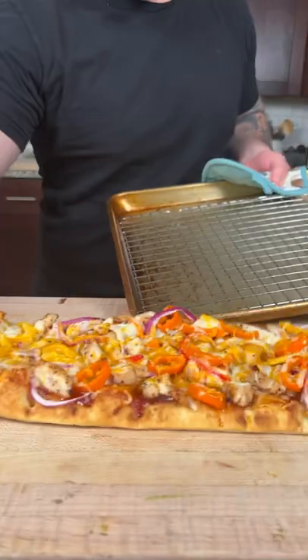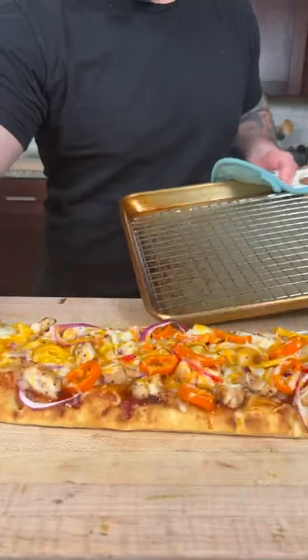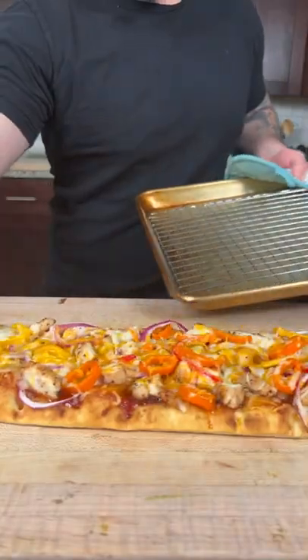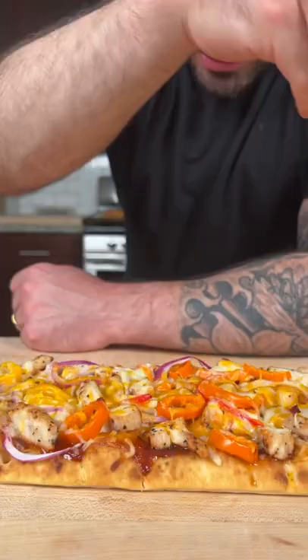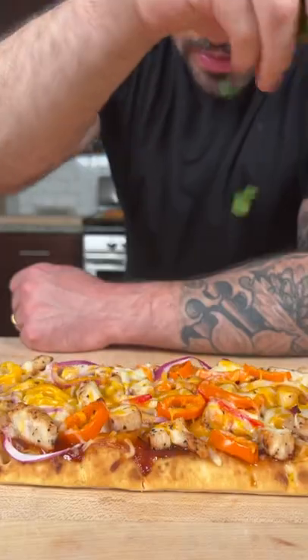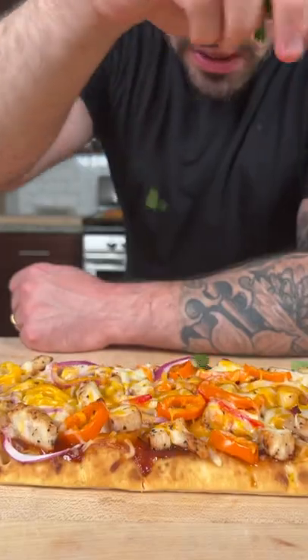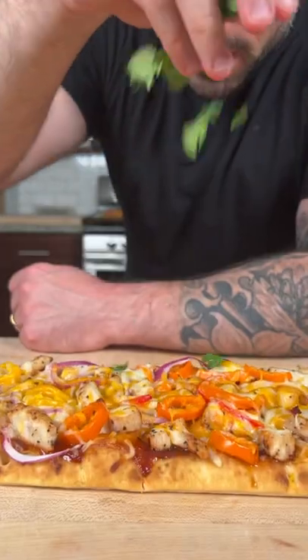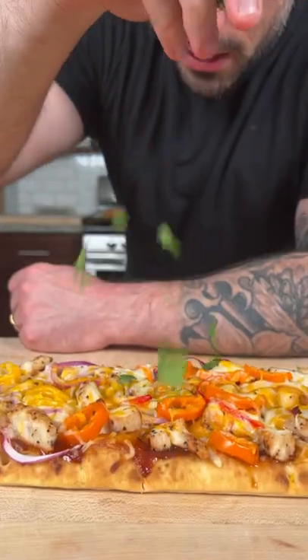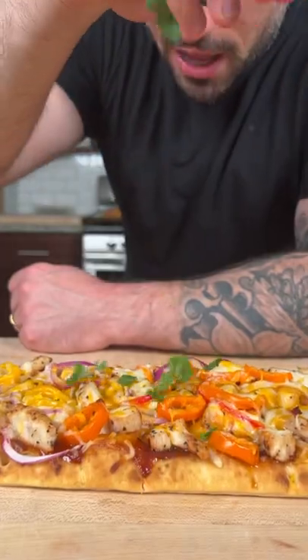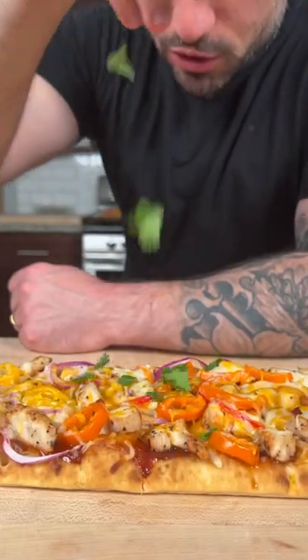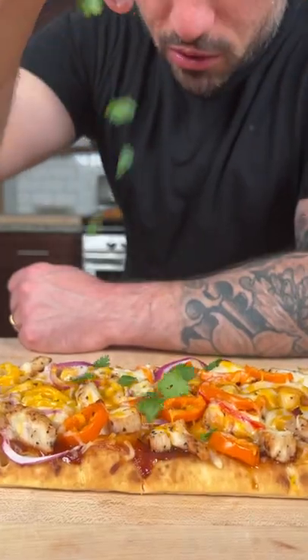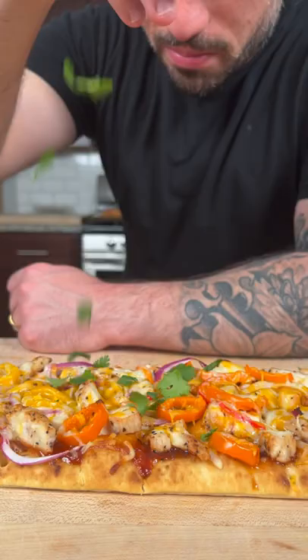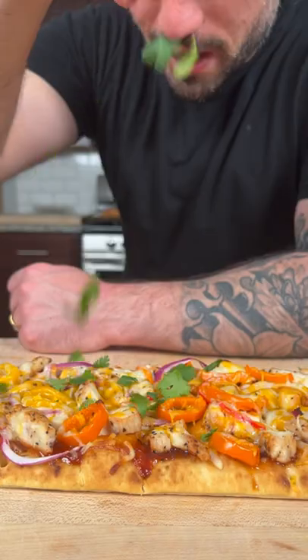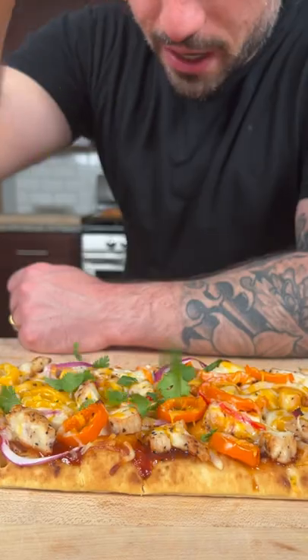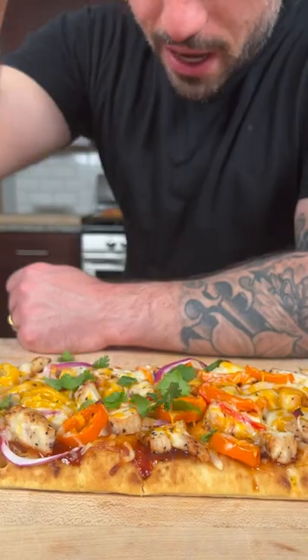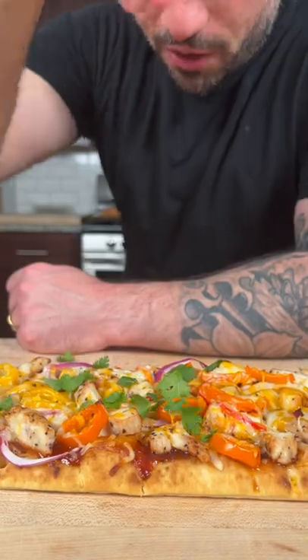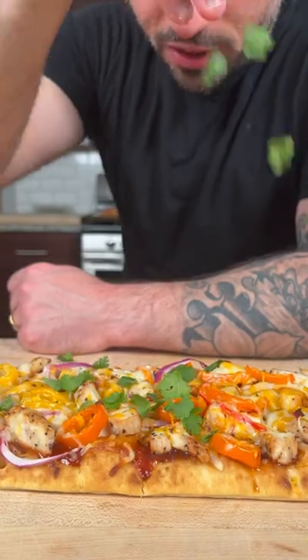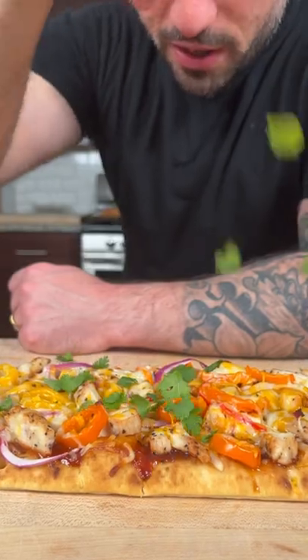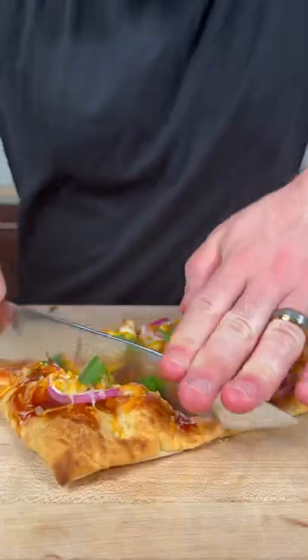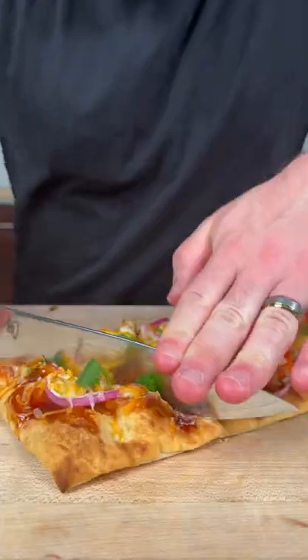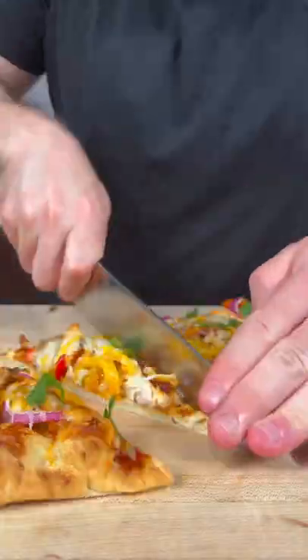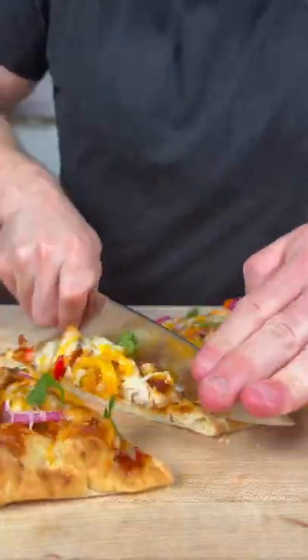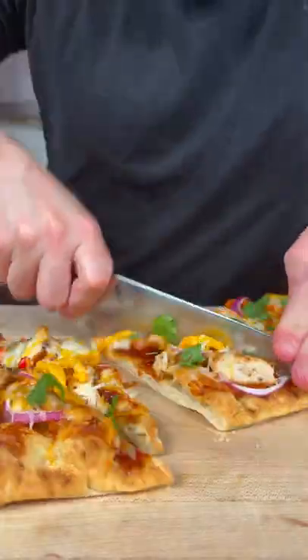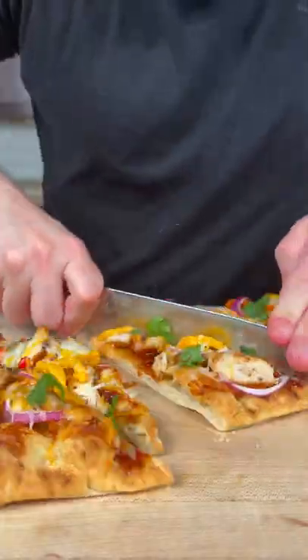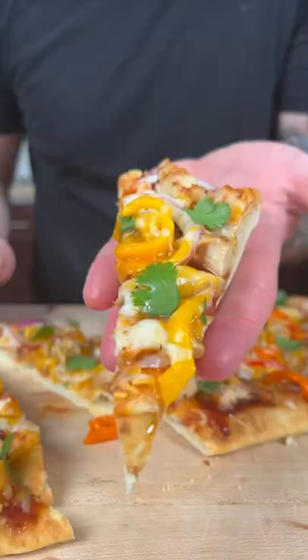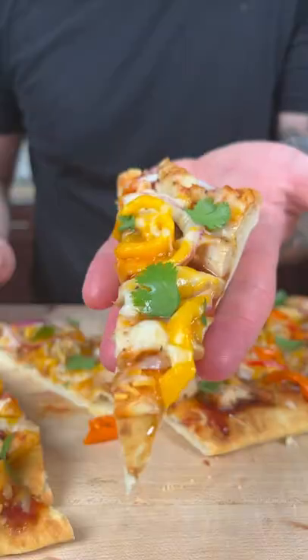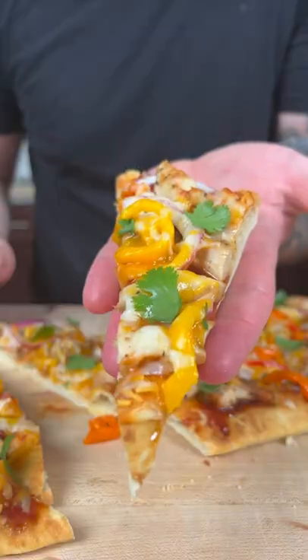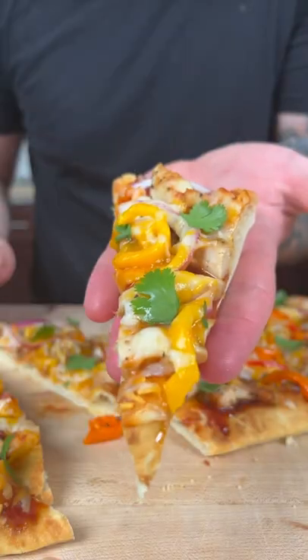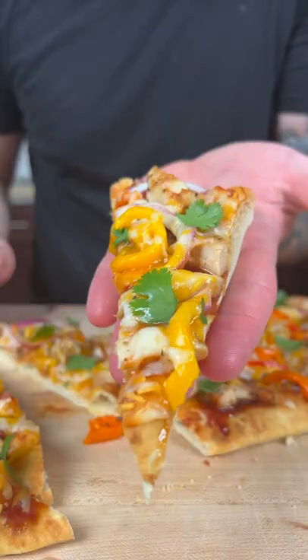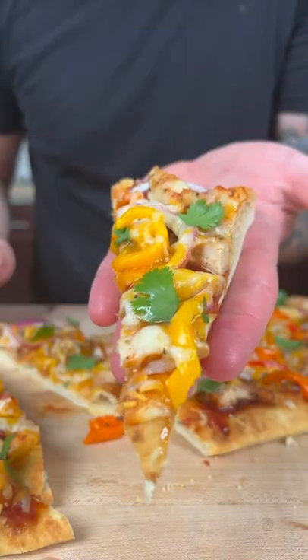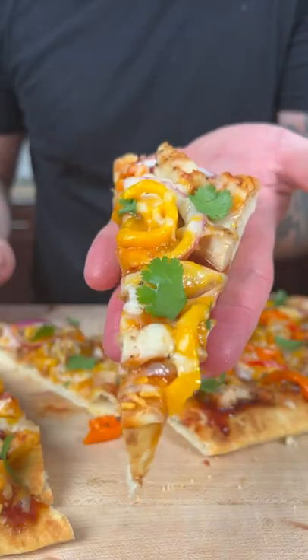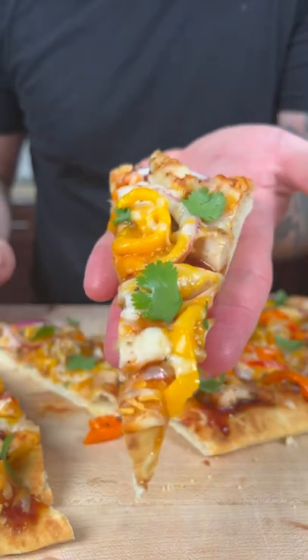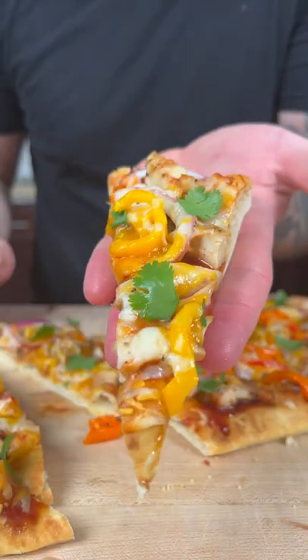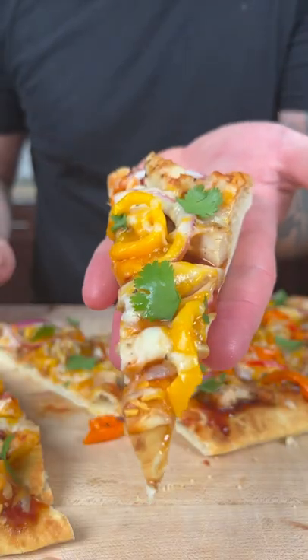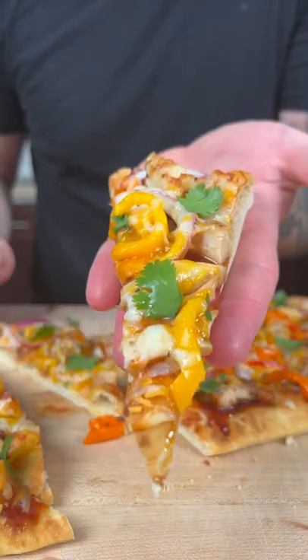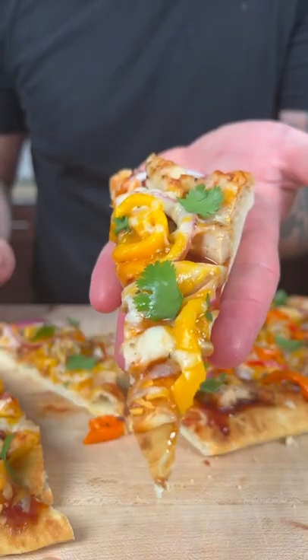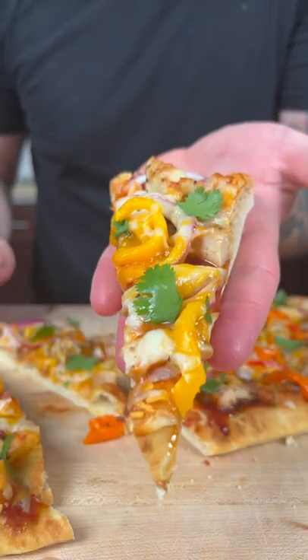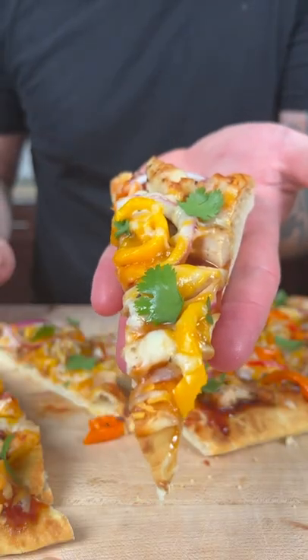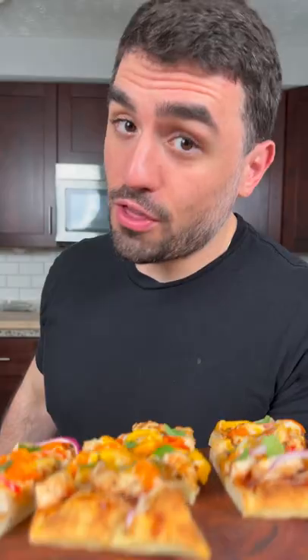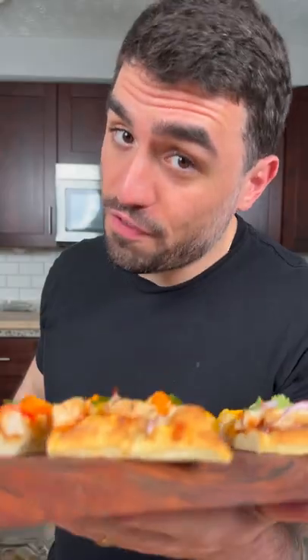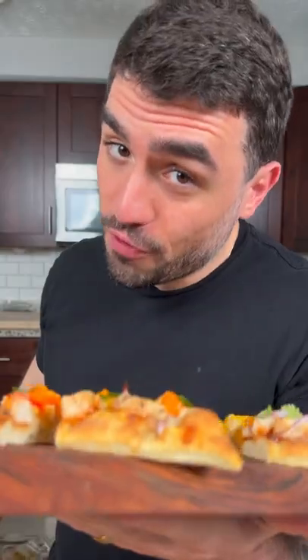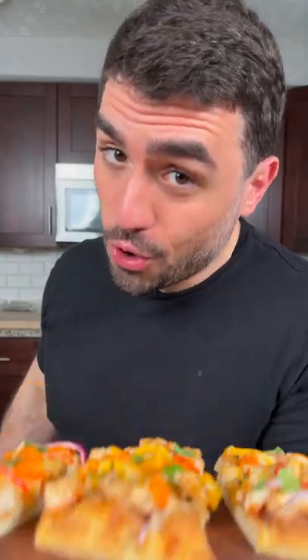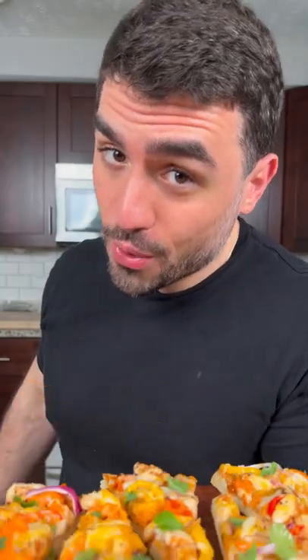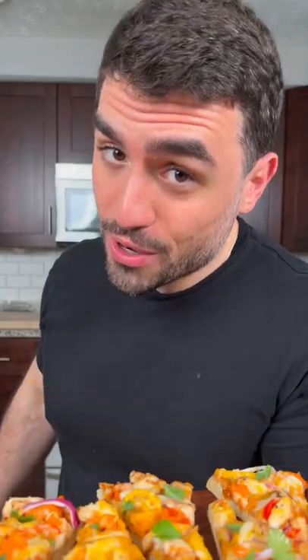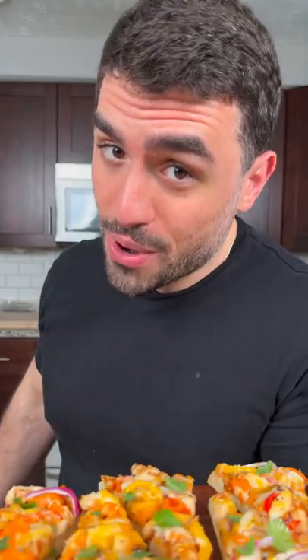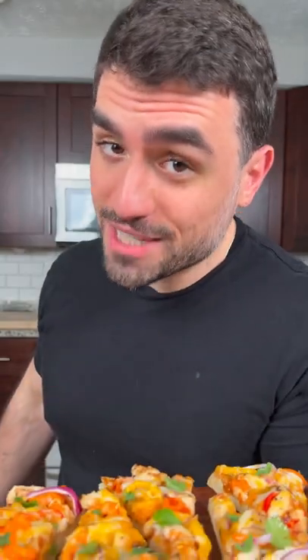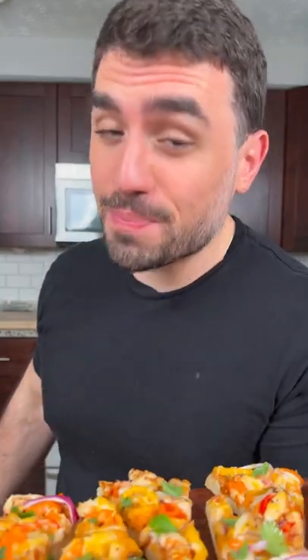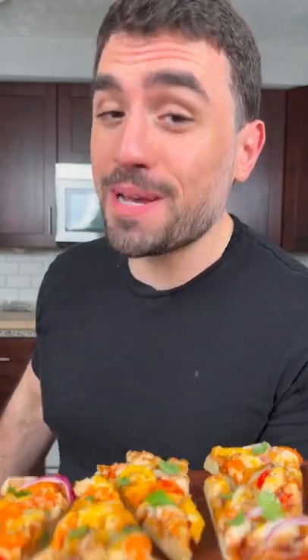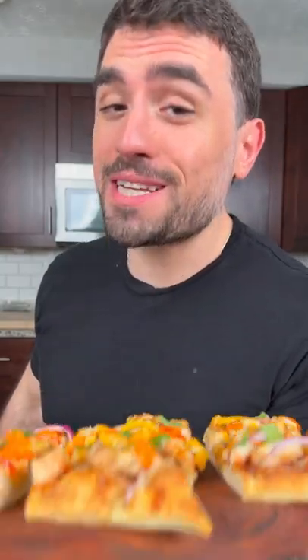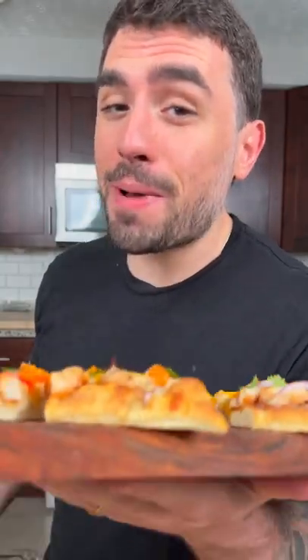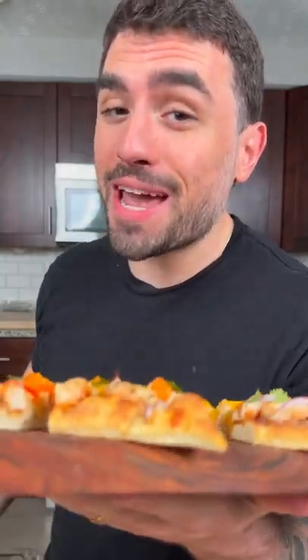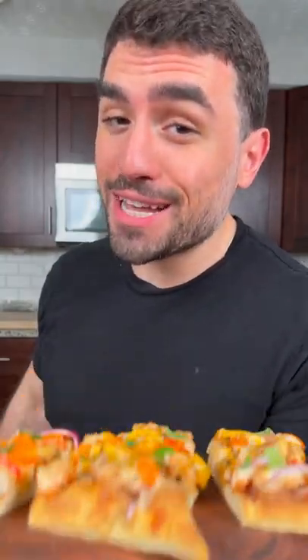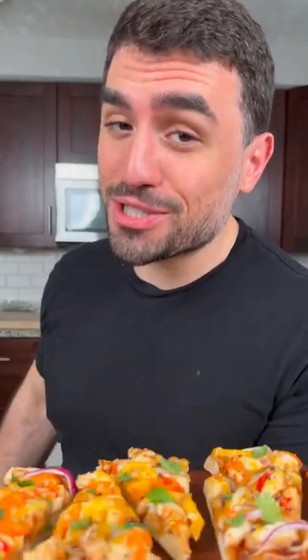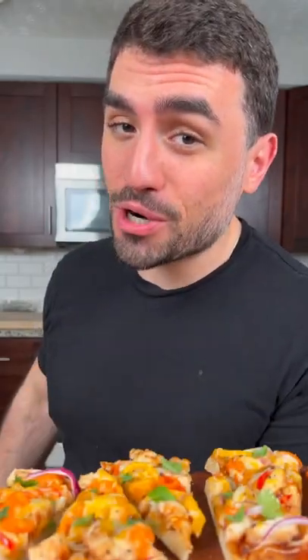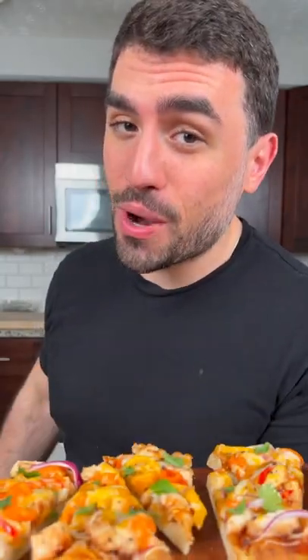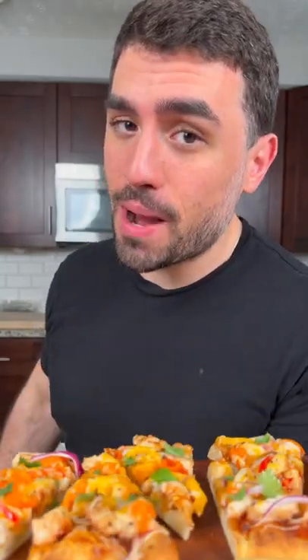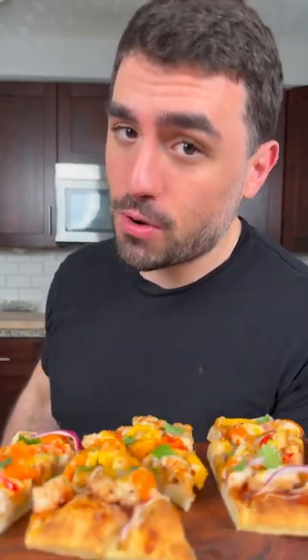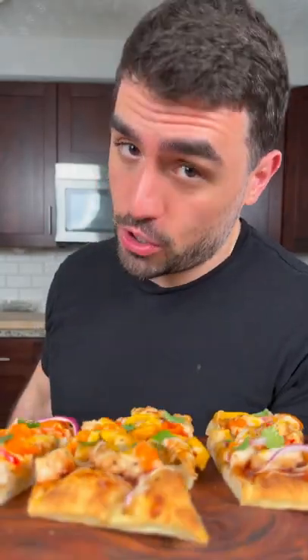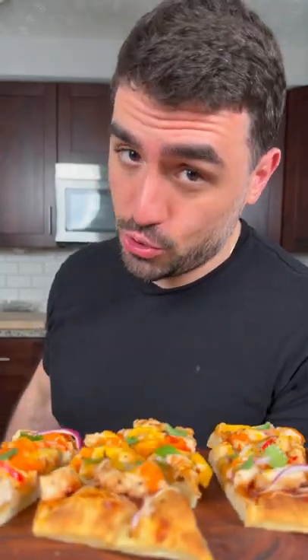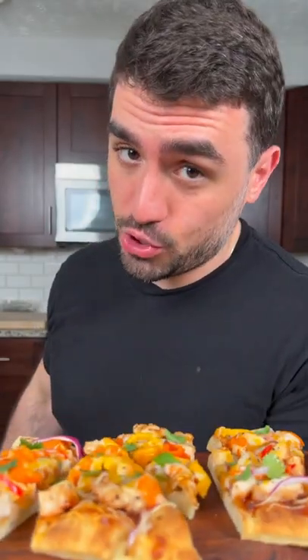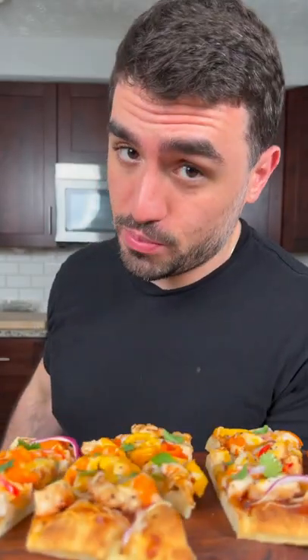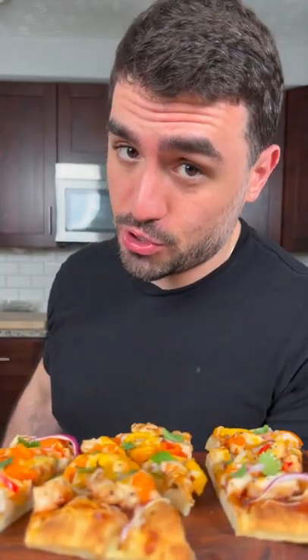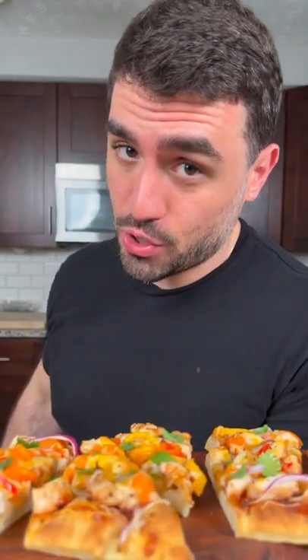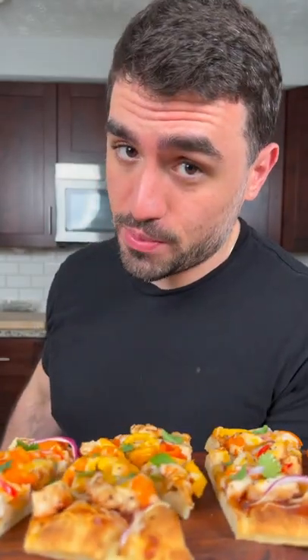A little bit of cilantro to make it healthy. Look at that. So colorful. The full written recipe is on my Instagram or YouTube description.